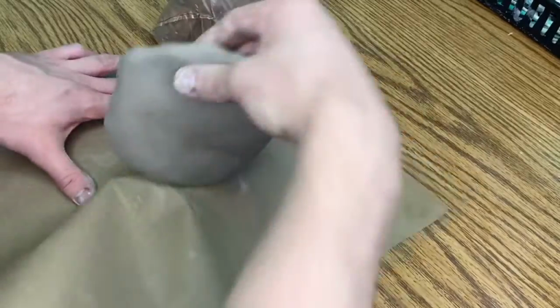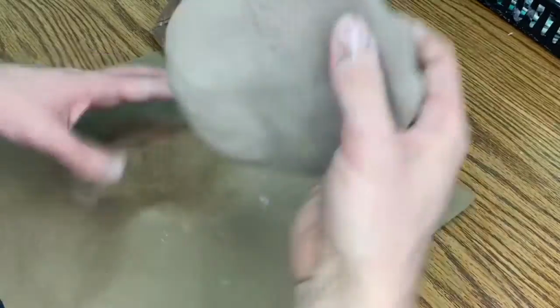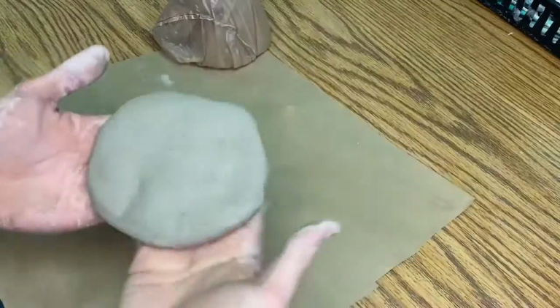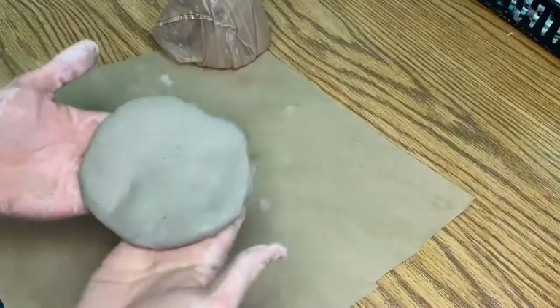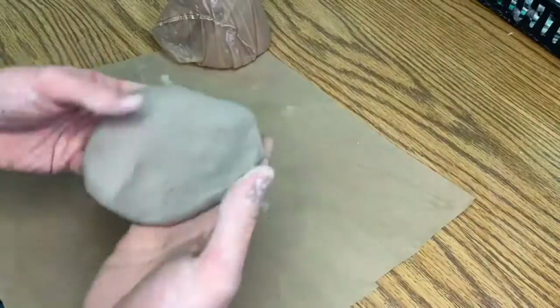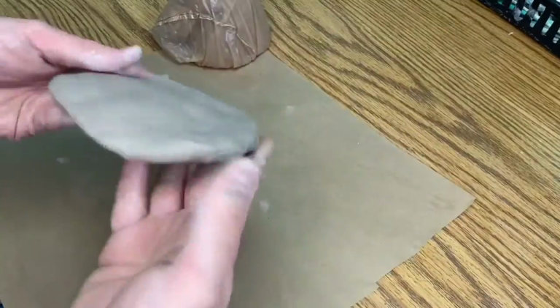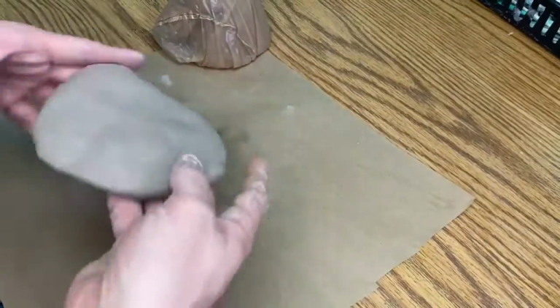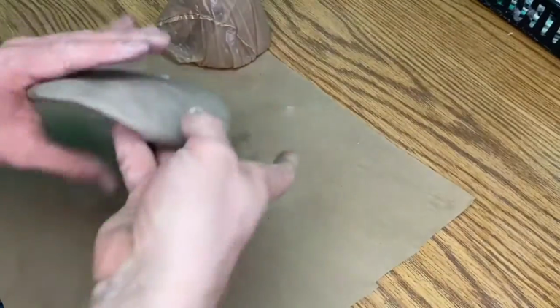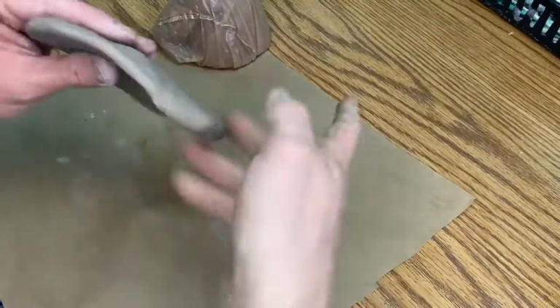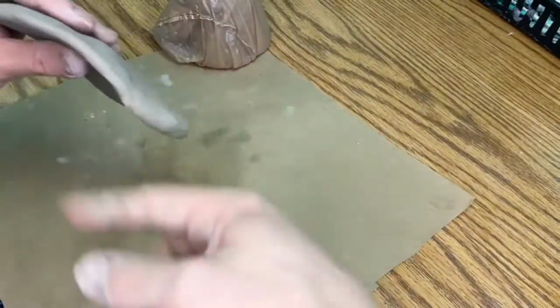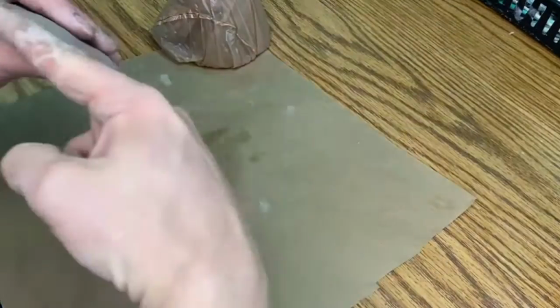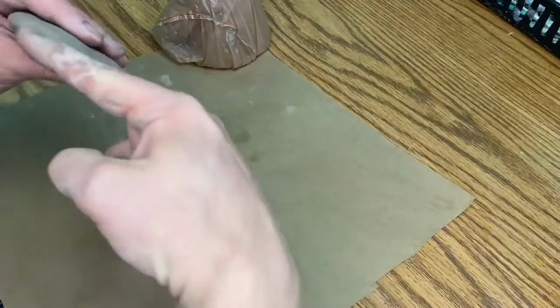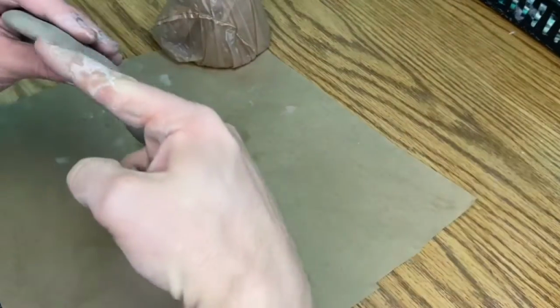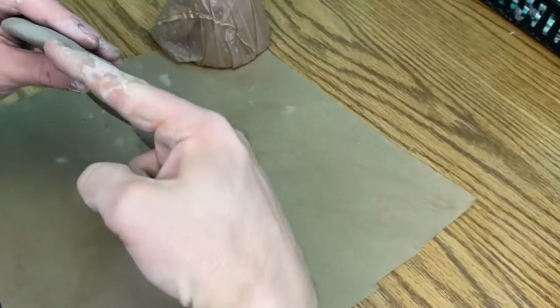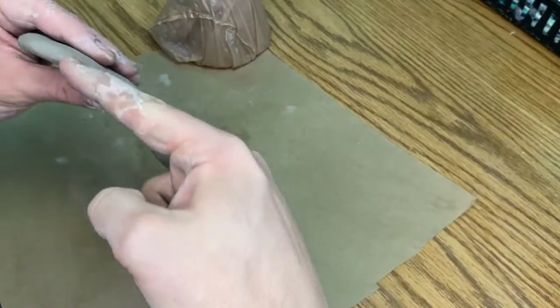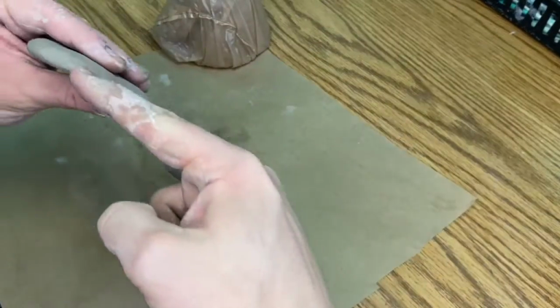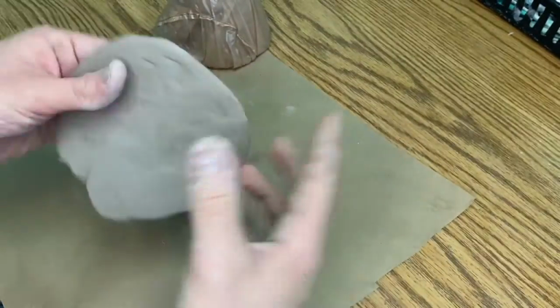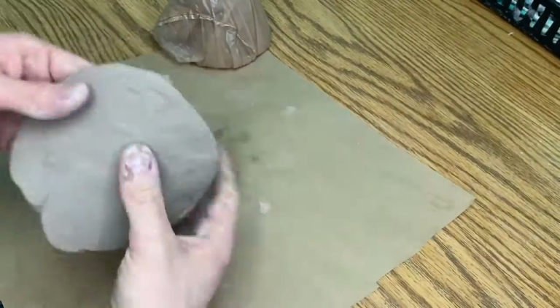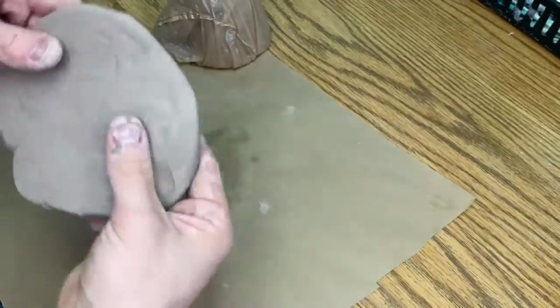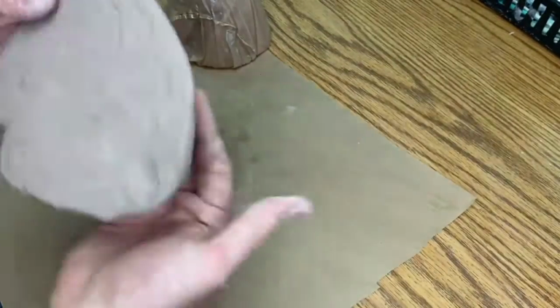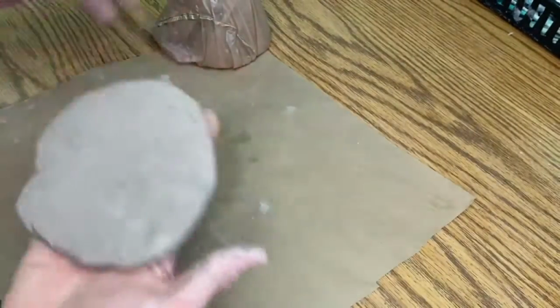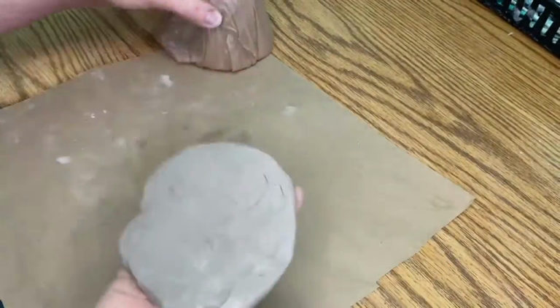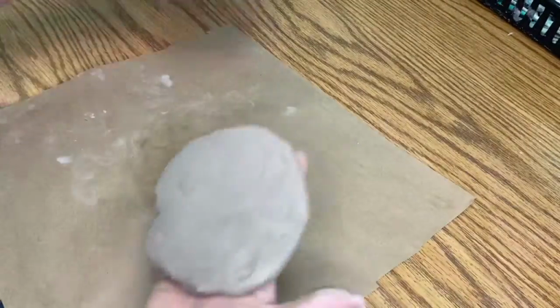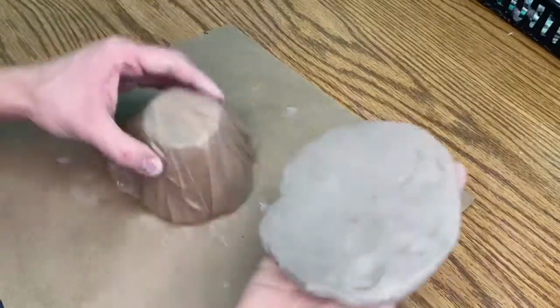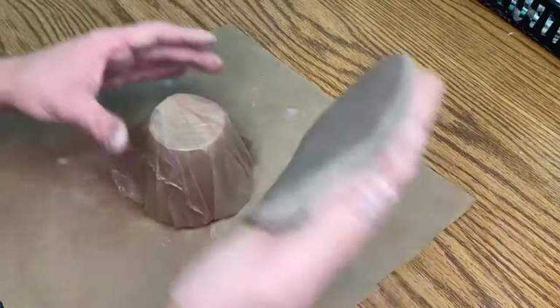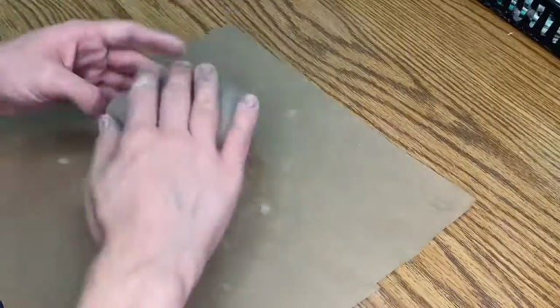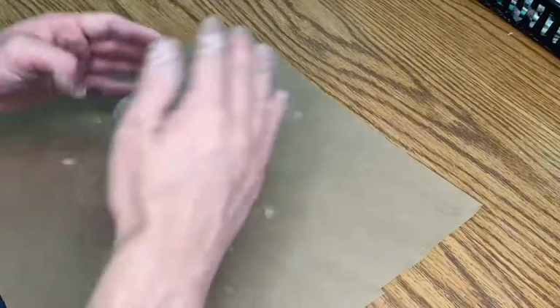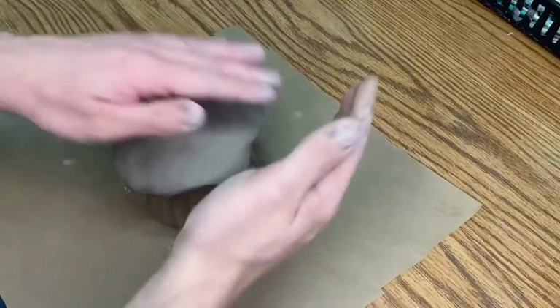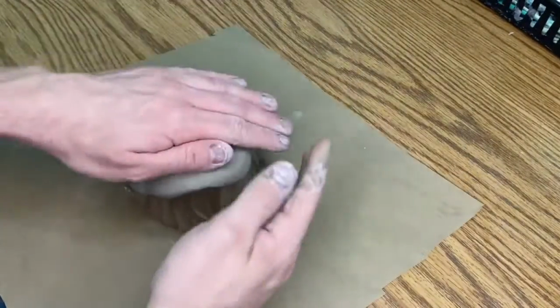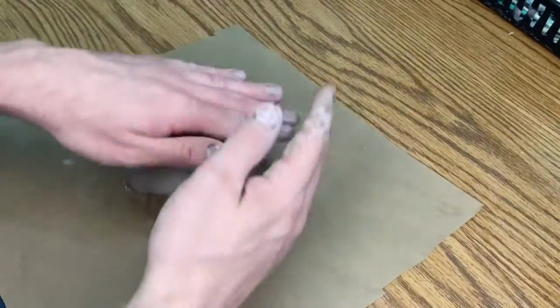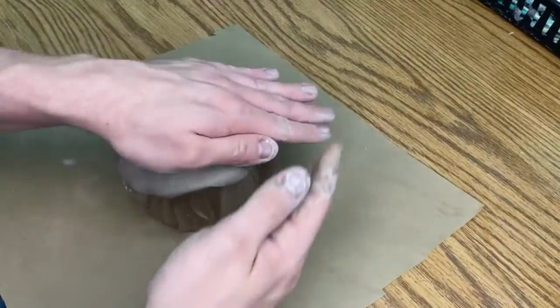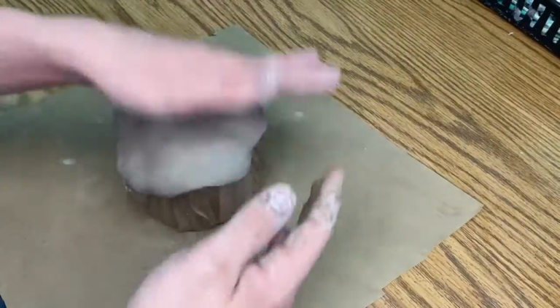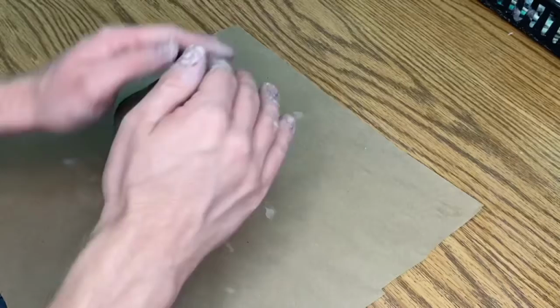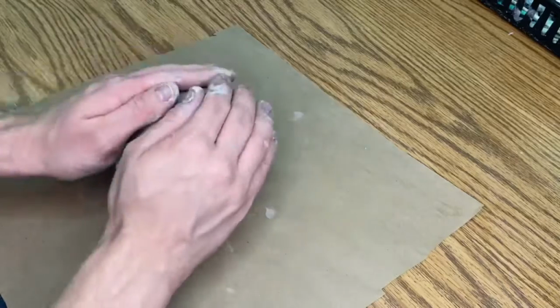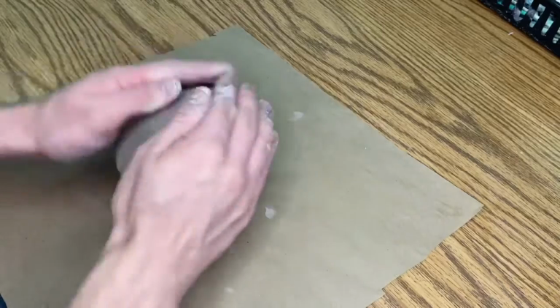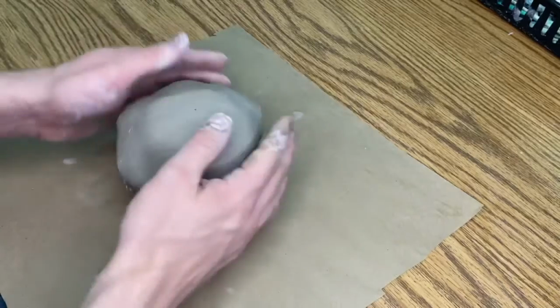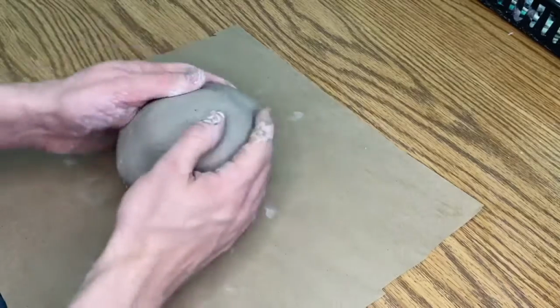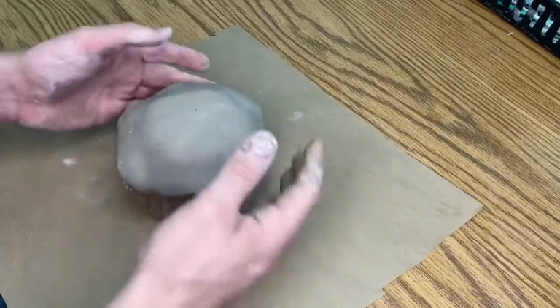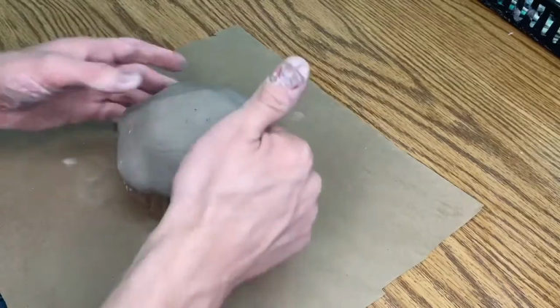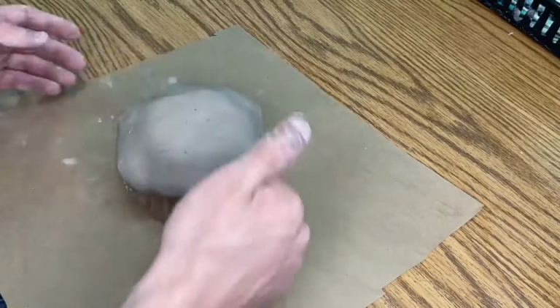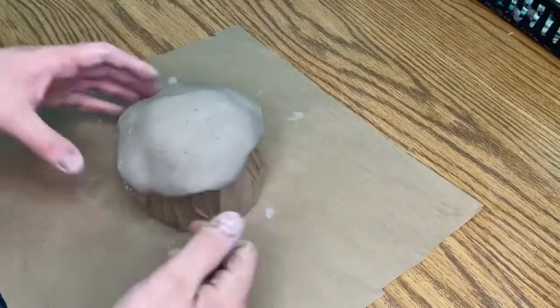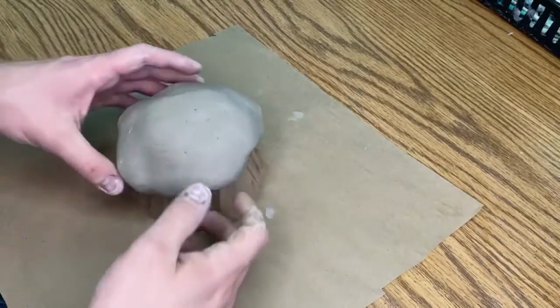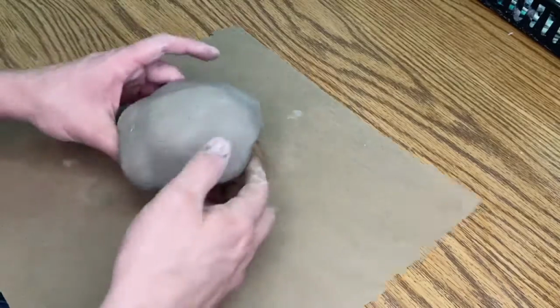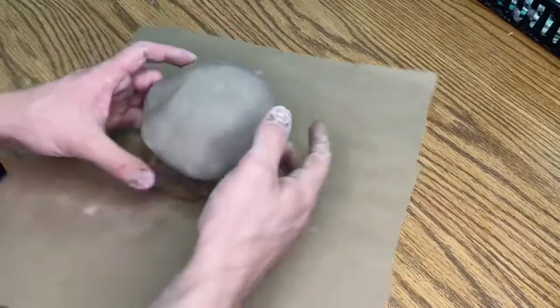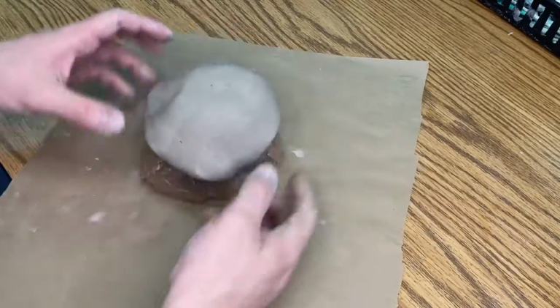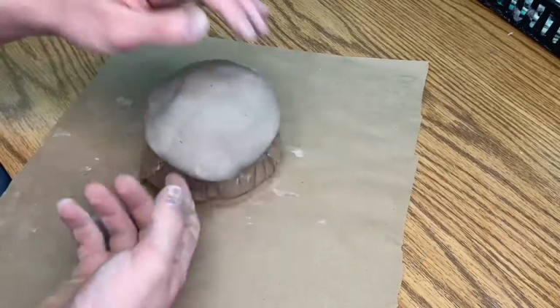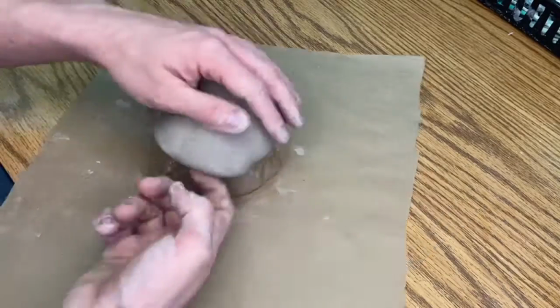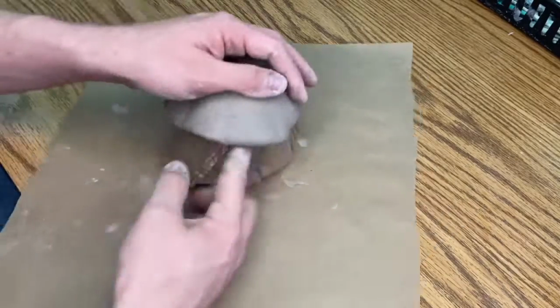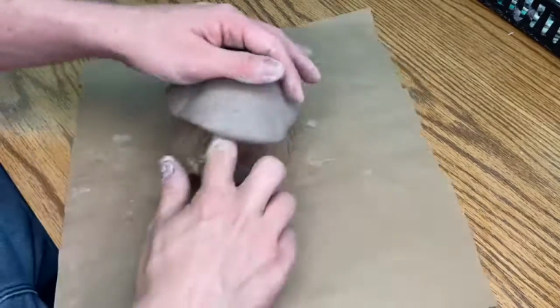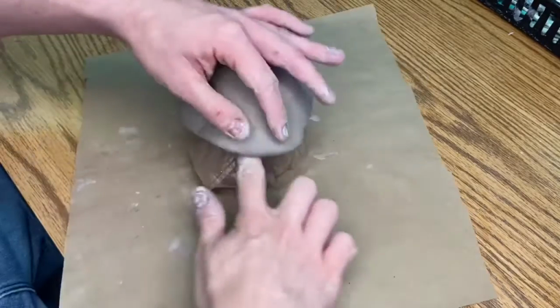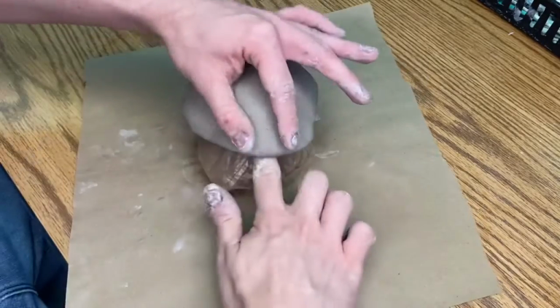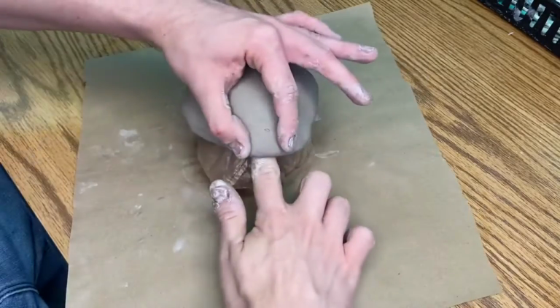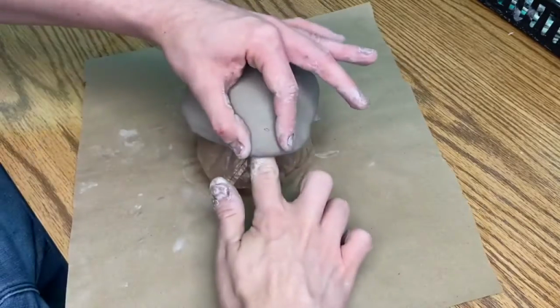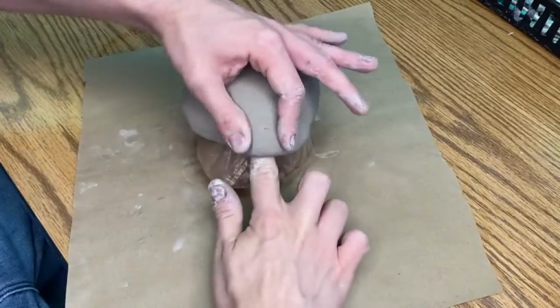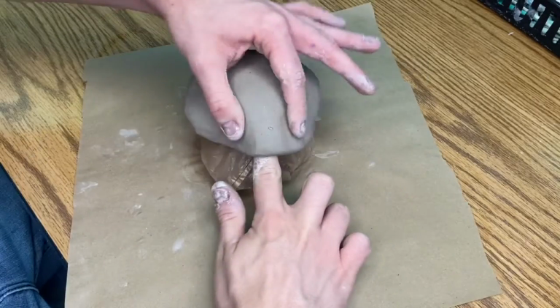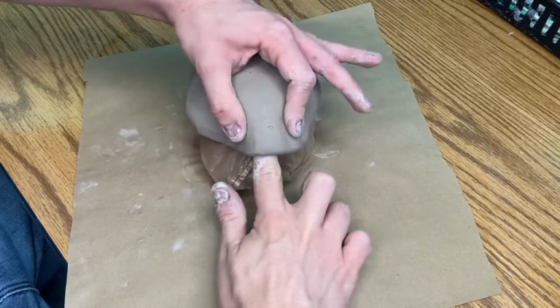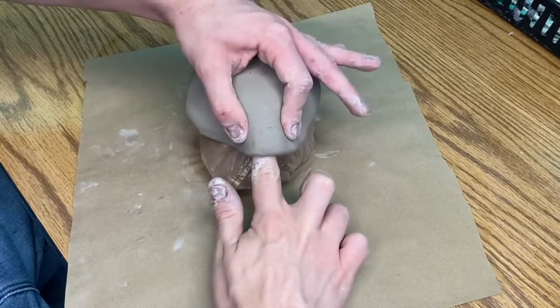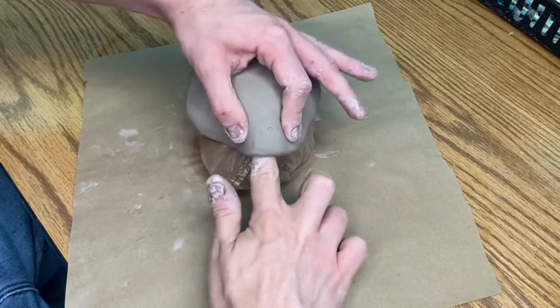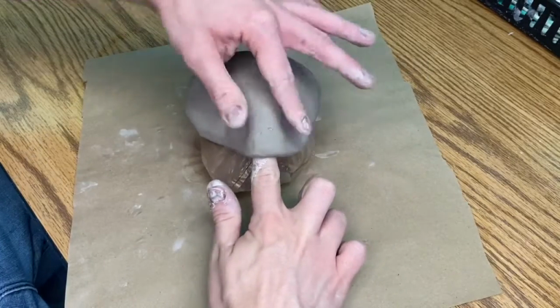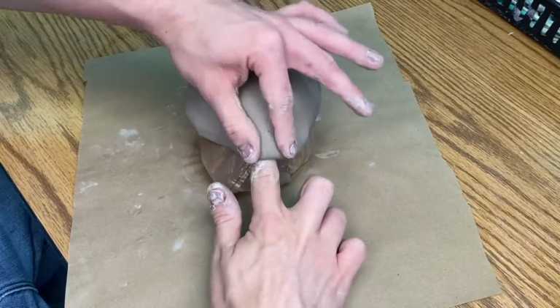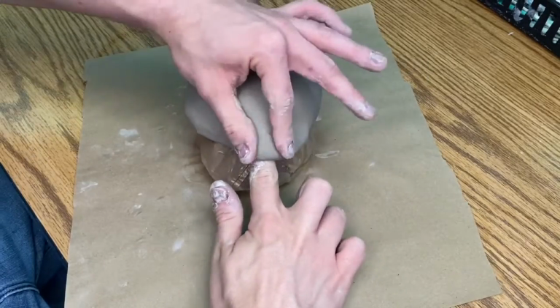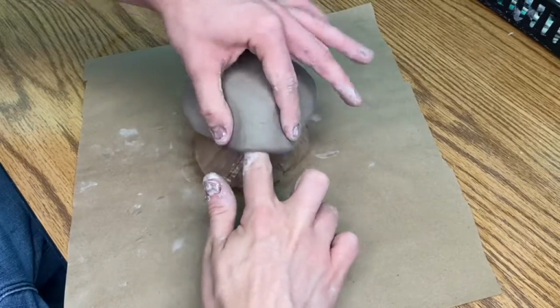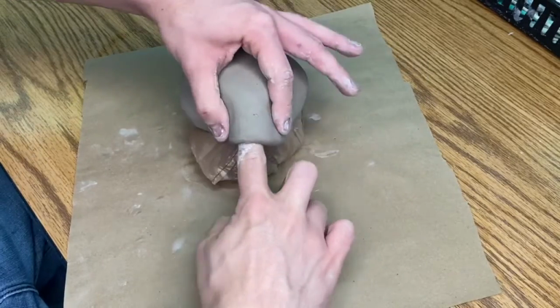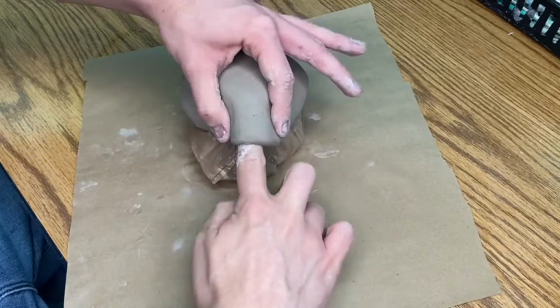Now the goal here is to flatten it out about the thickness of your finger, and then you're going to place it on top of your cup. Give us a thumbs up once you've done that.